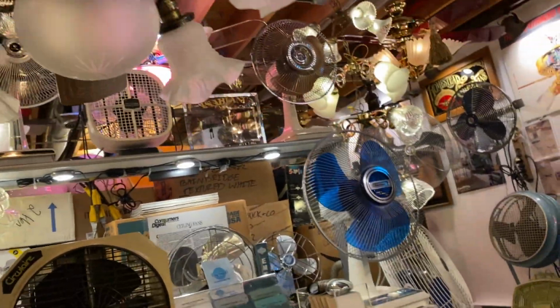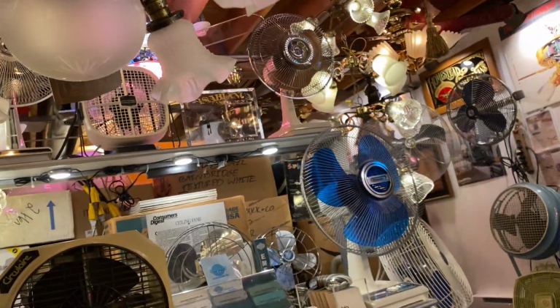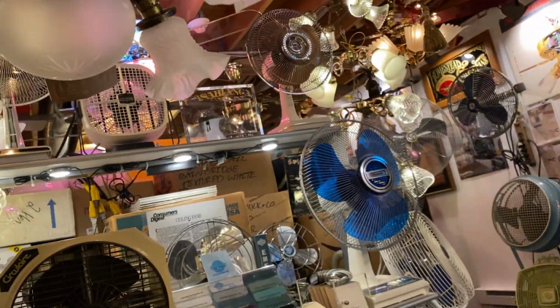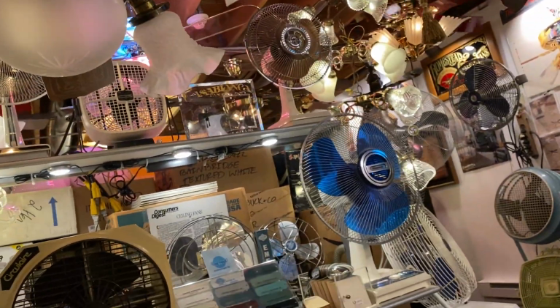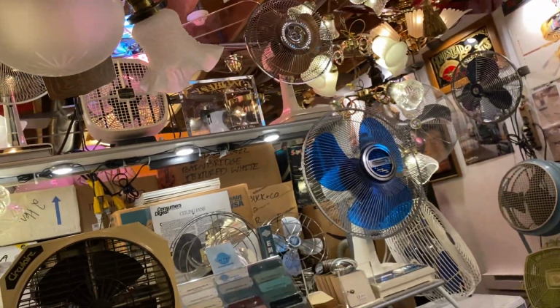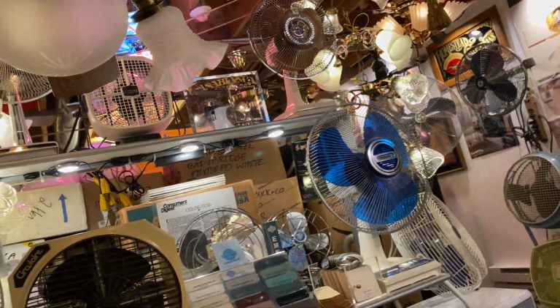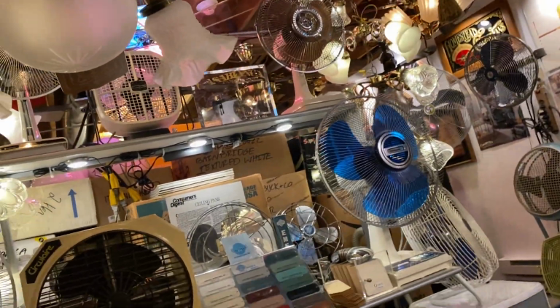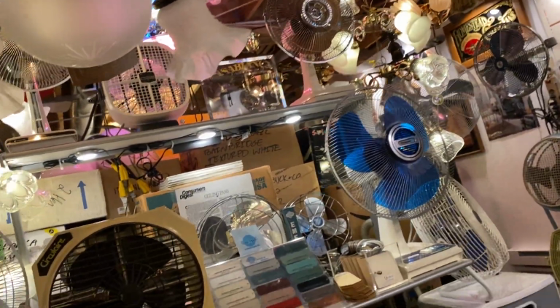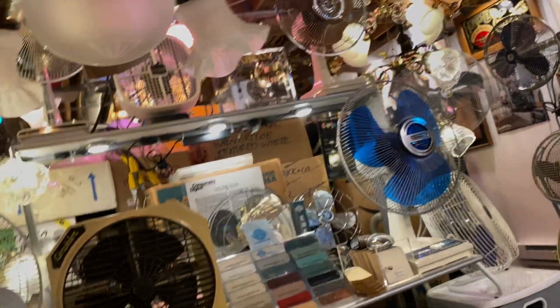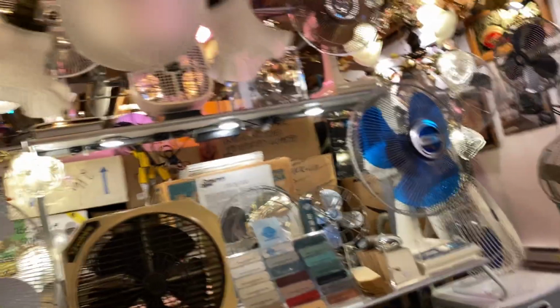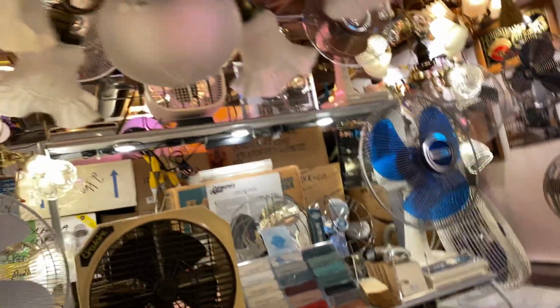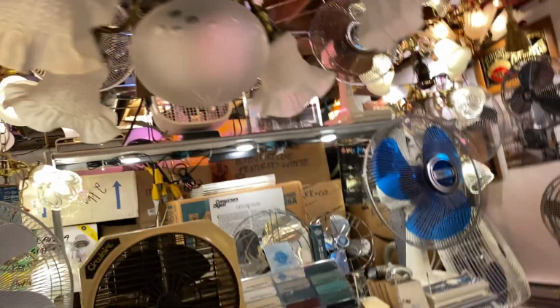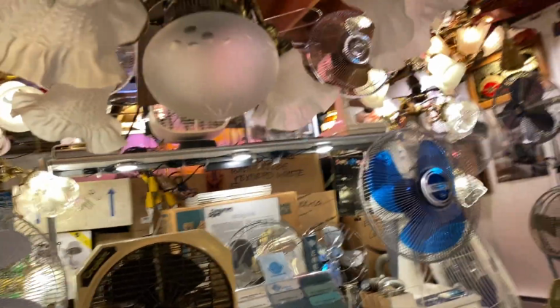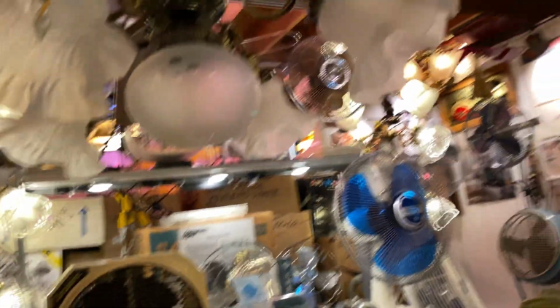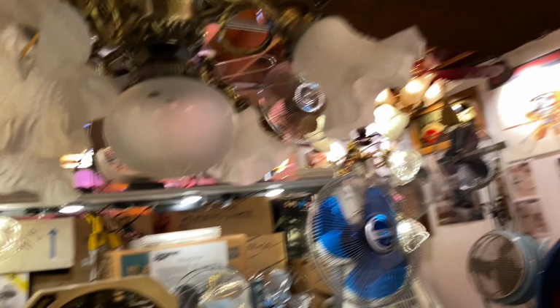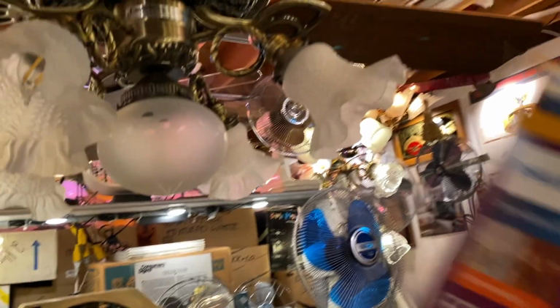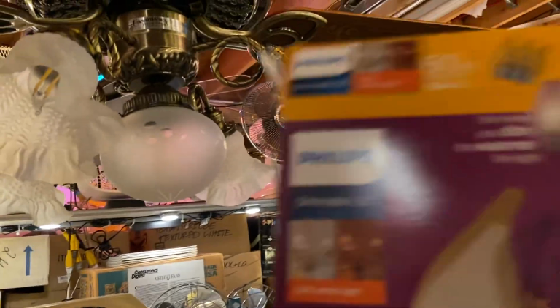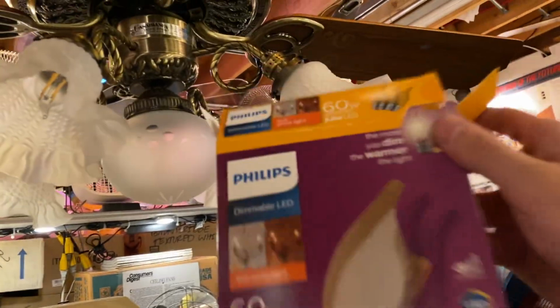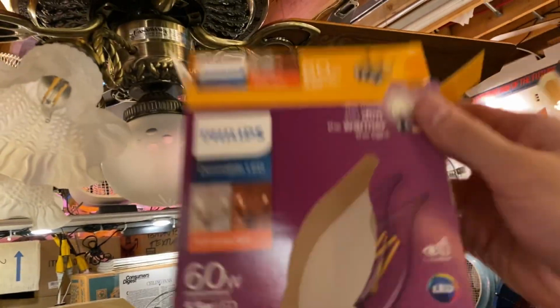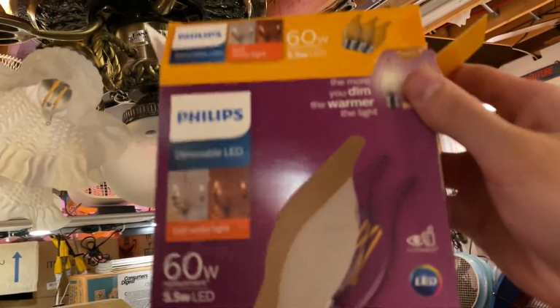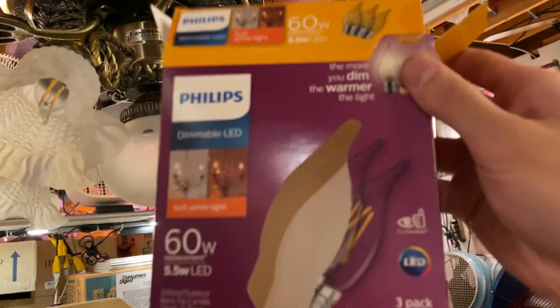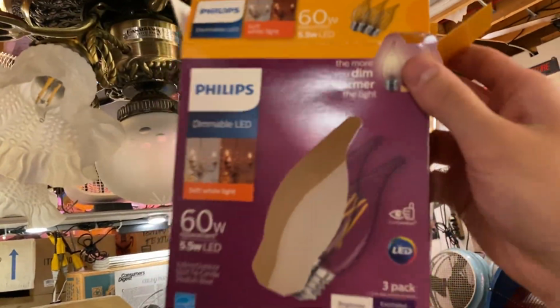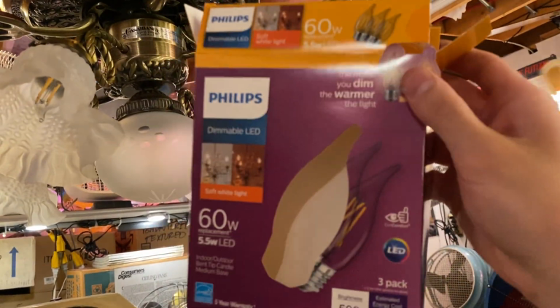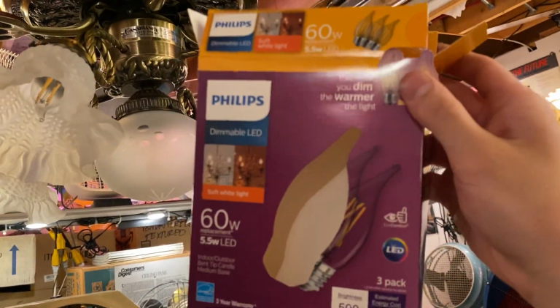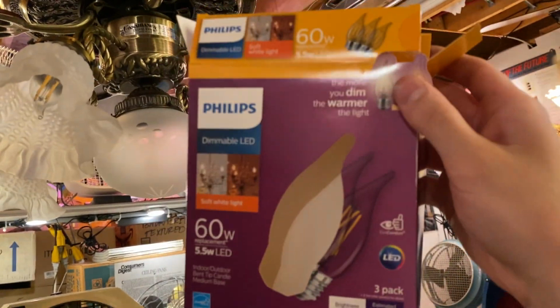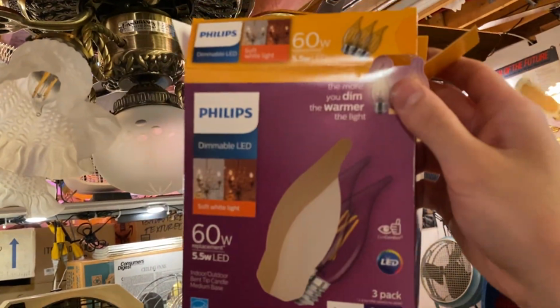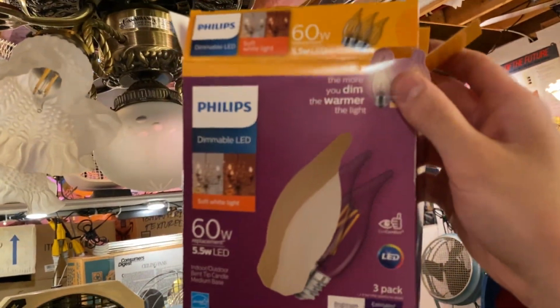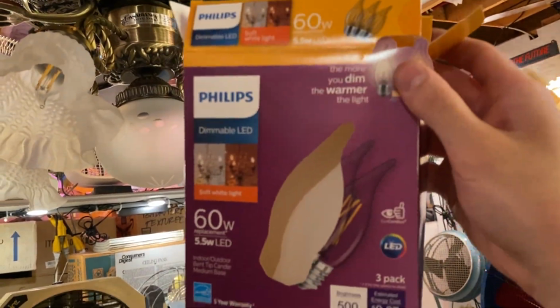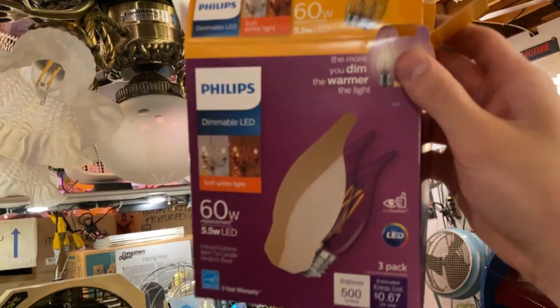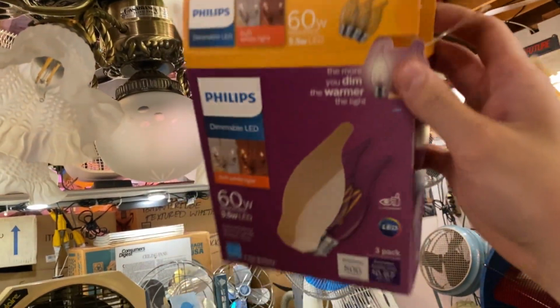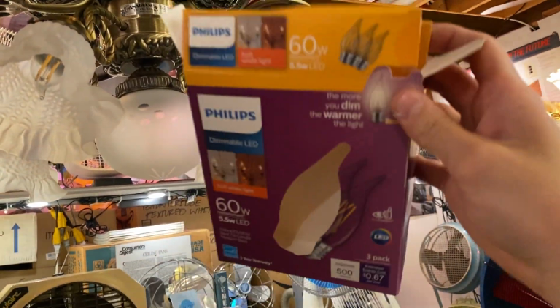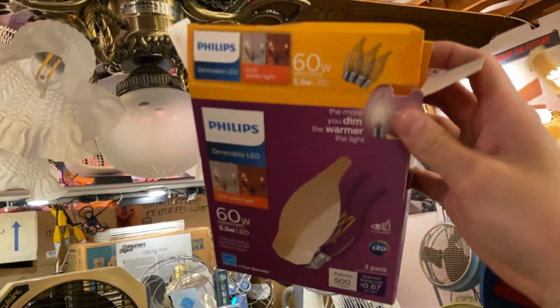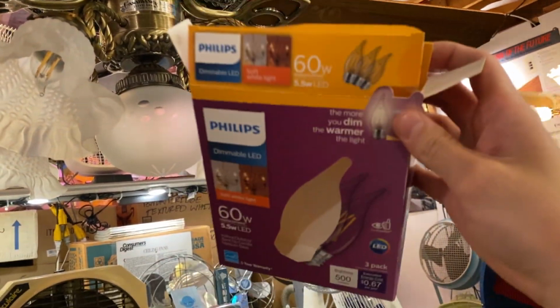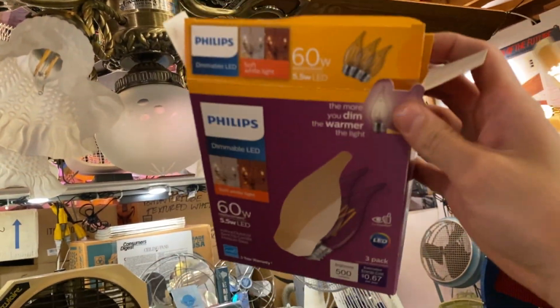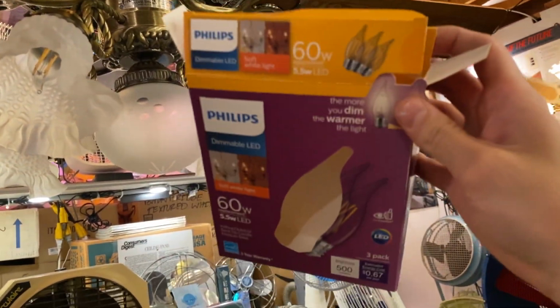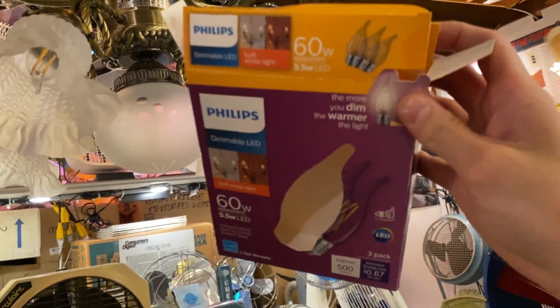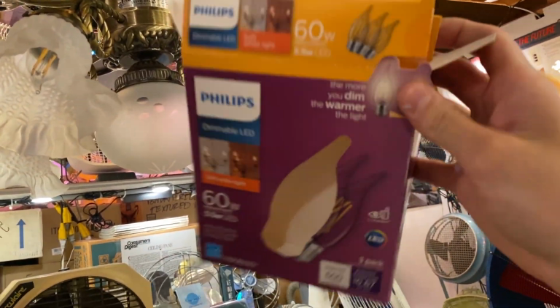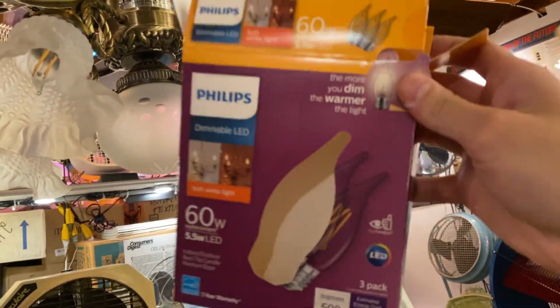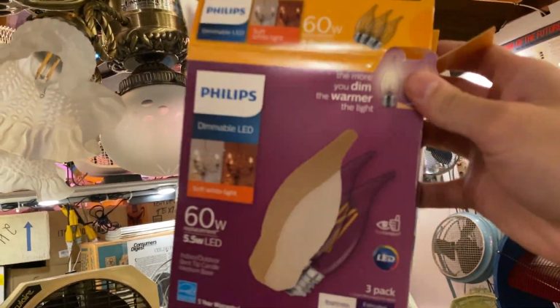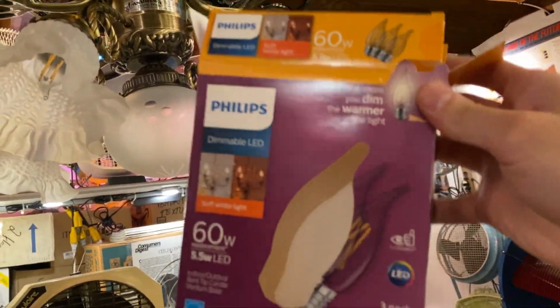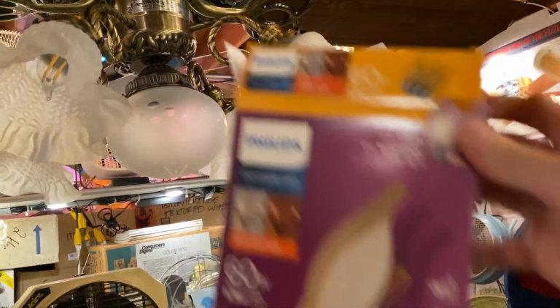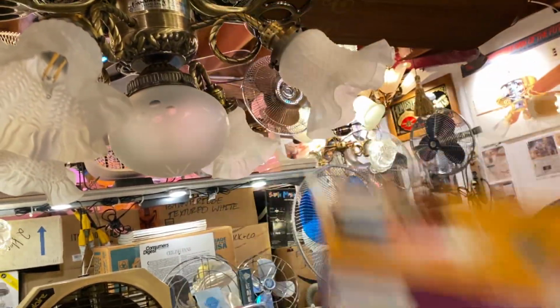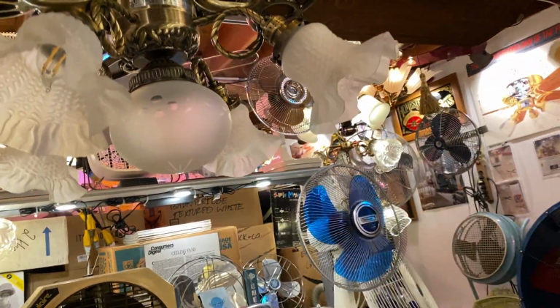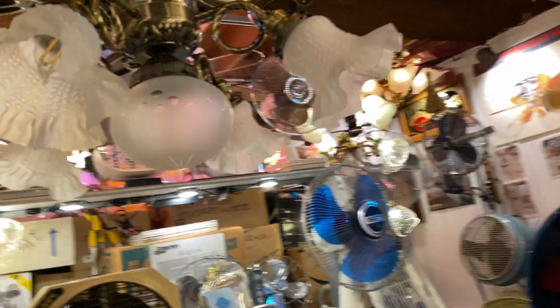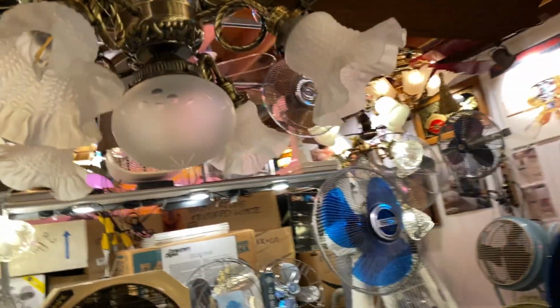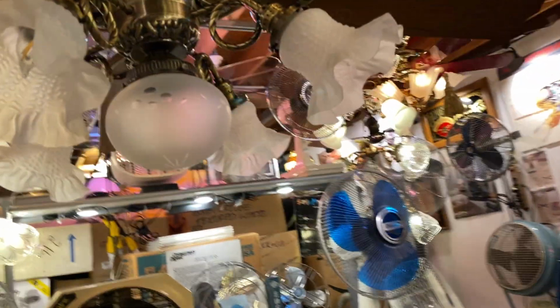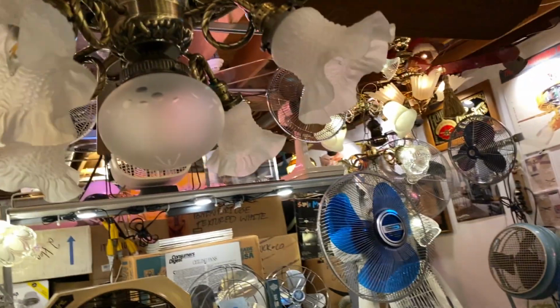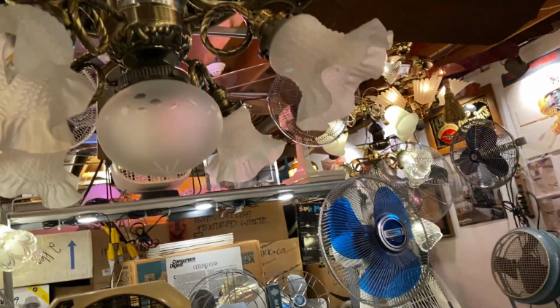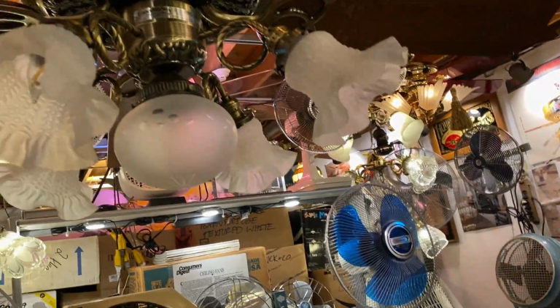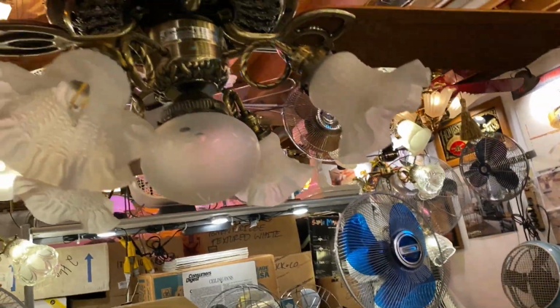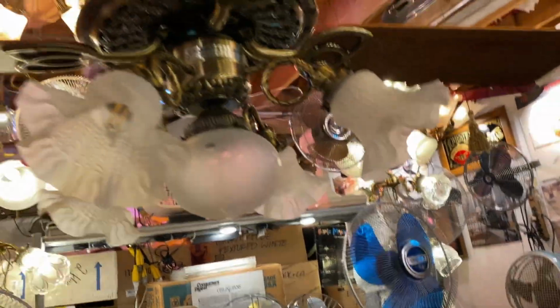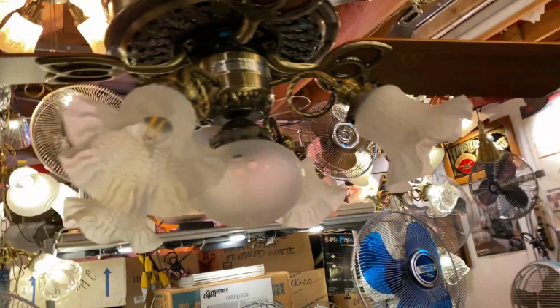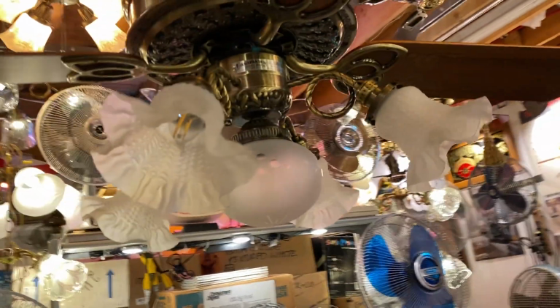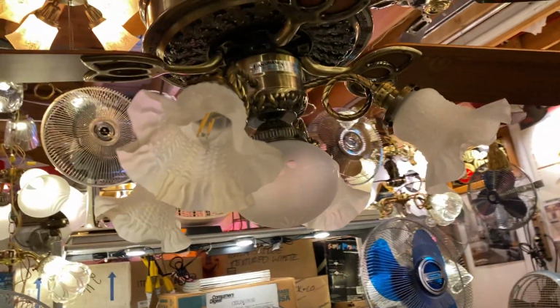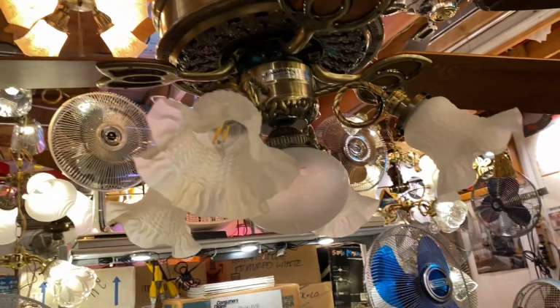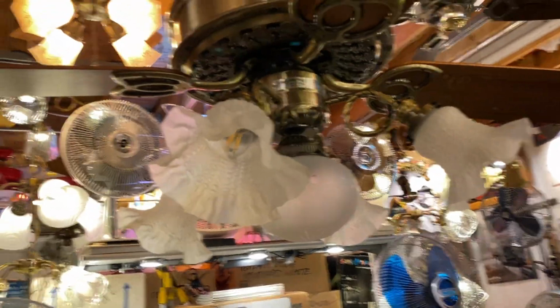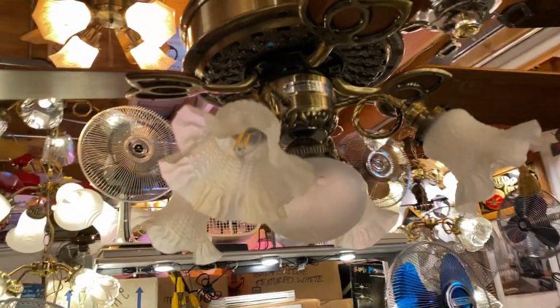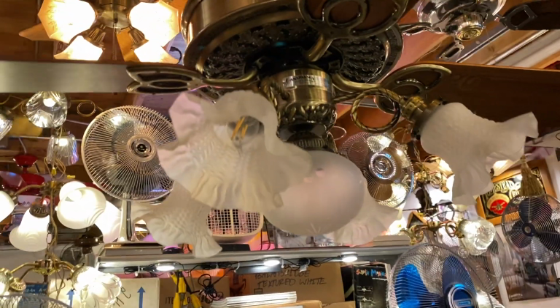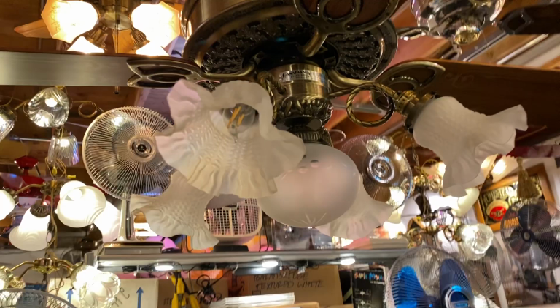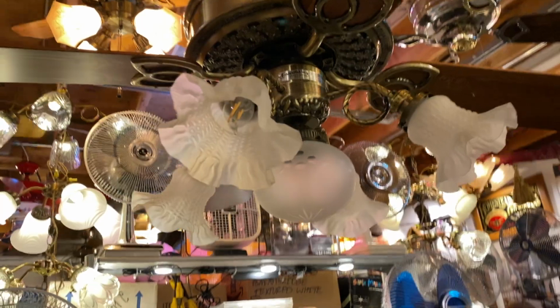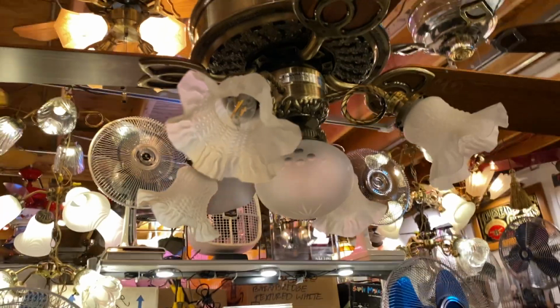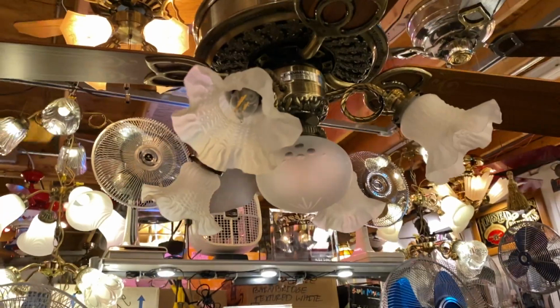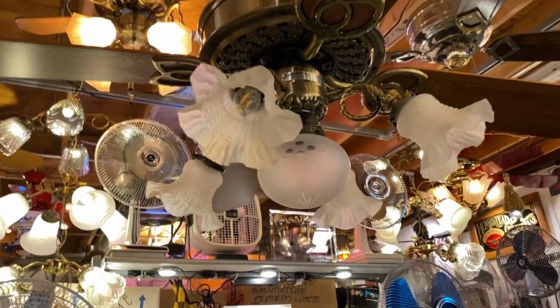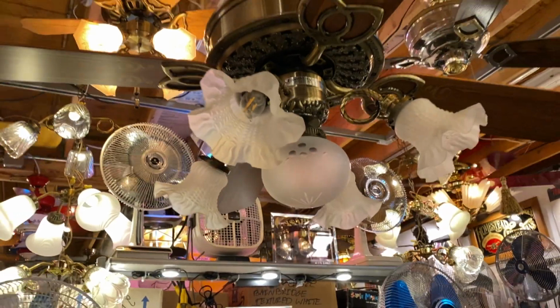So anyway, there you have it — Philips Warm Glow. Works with second generation IntelliTouch at least.